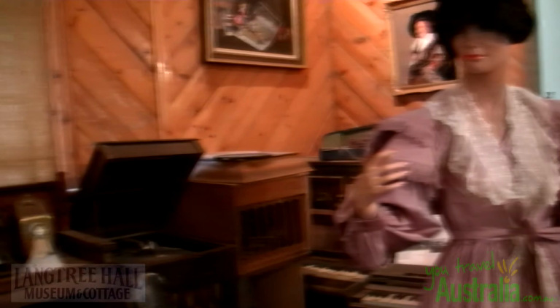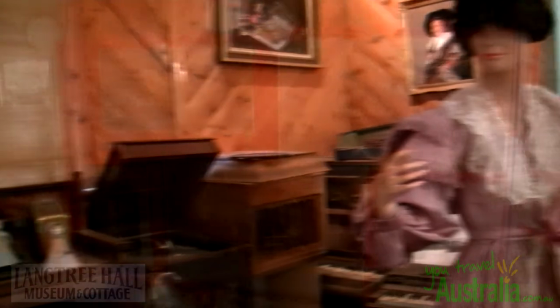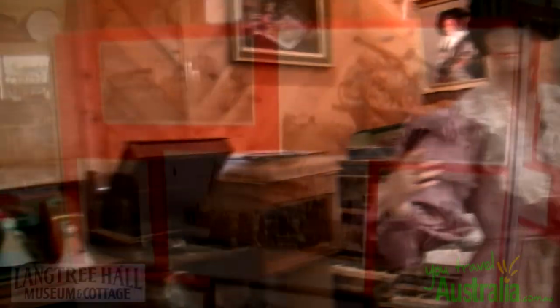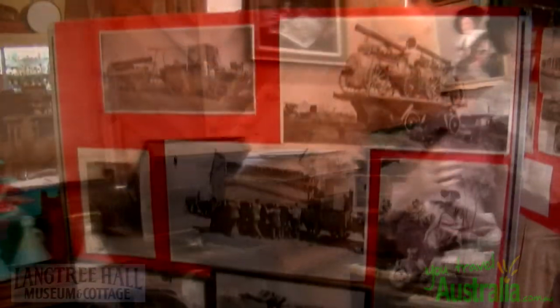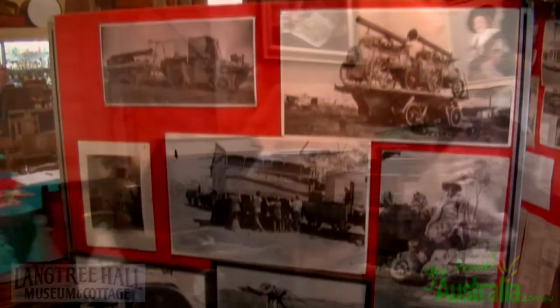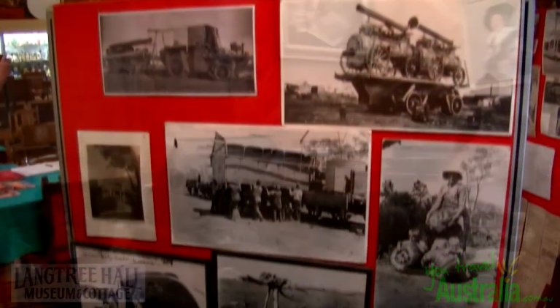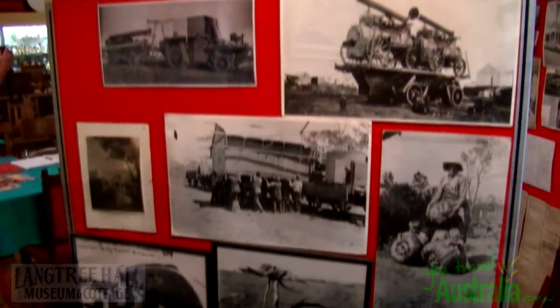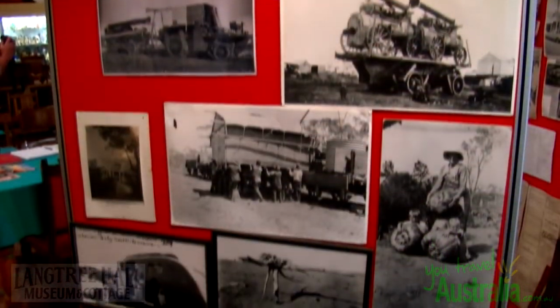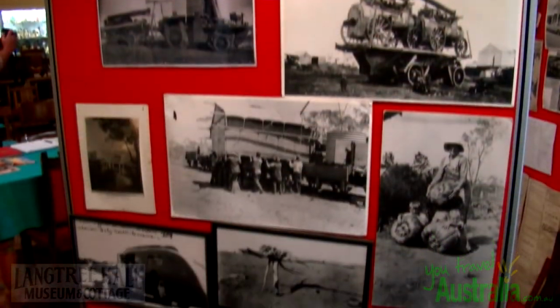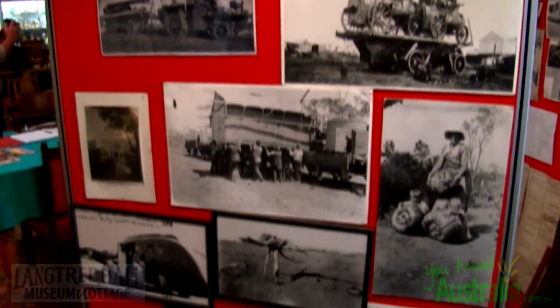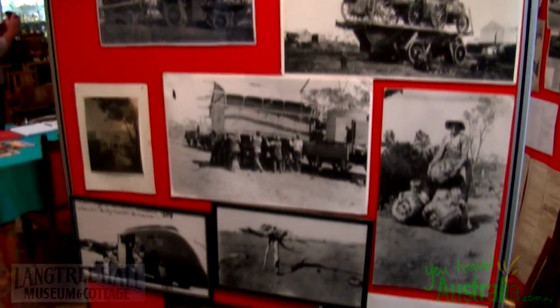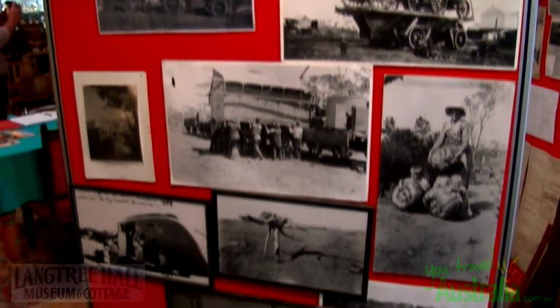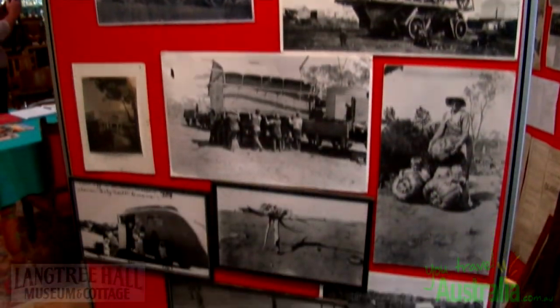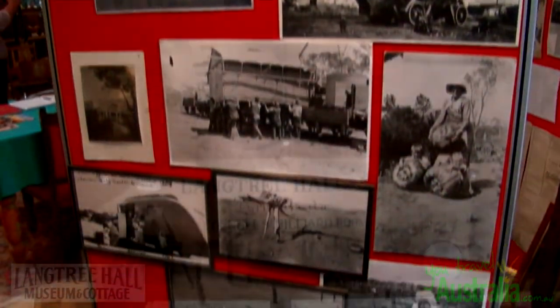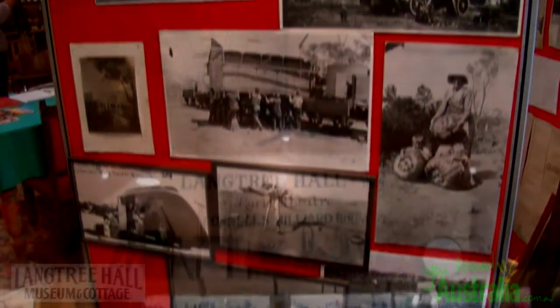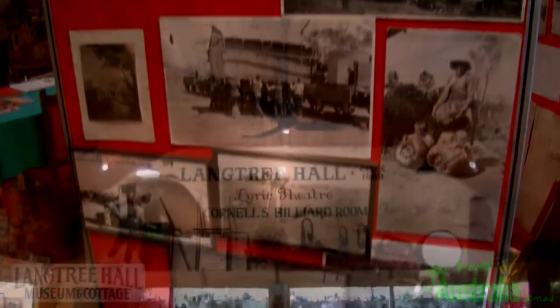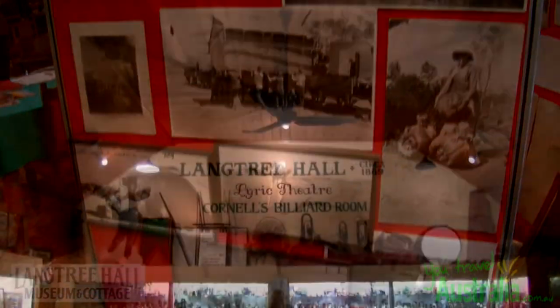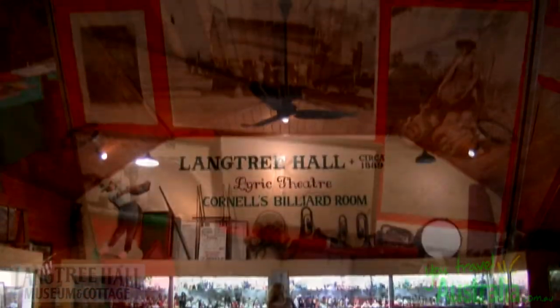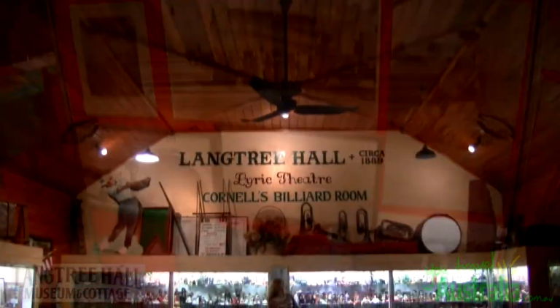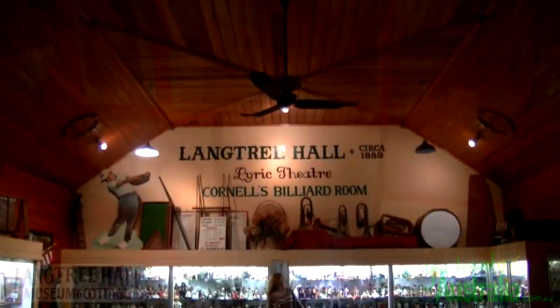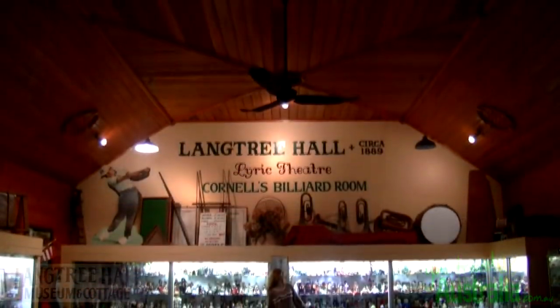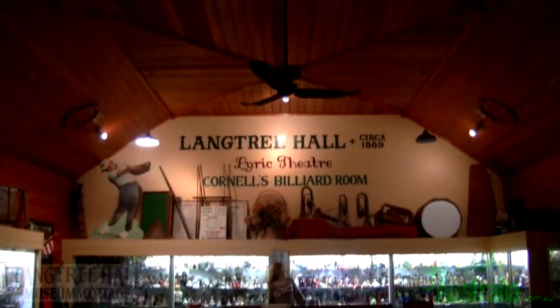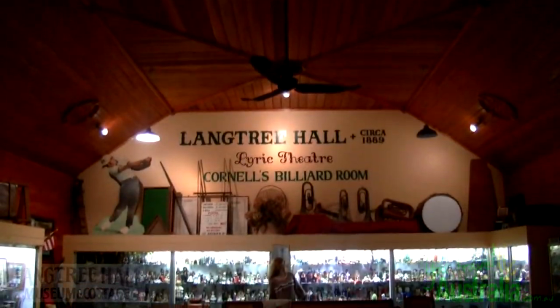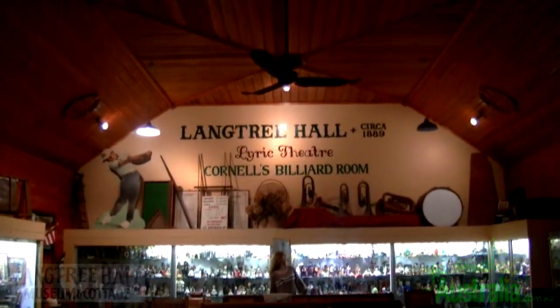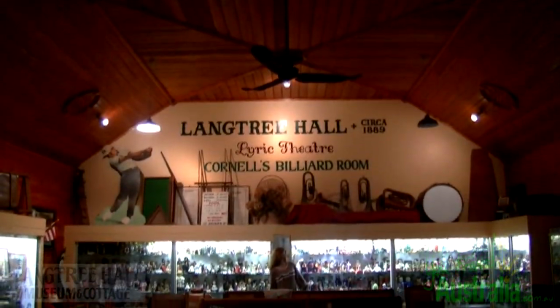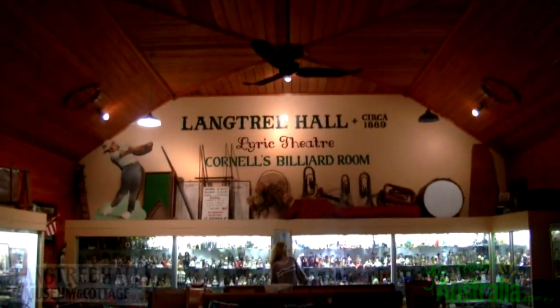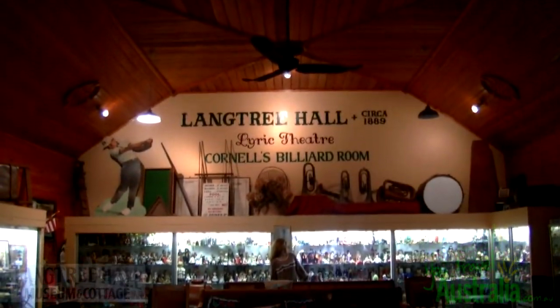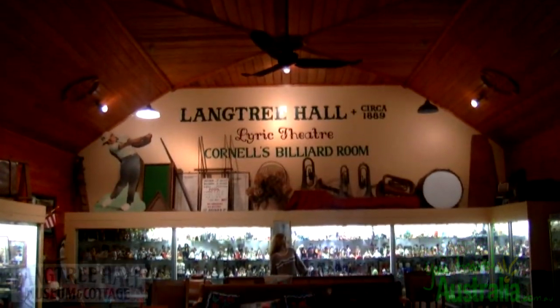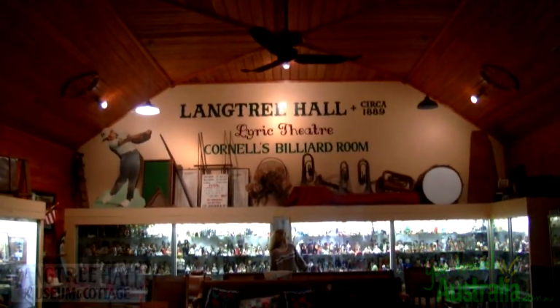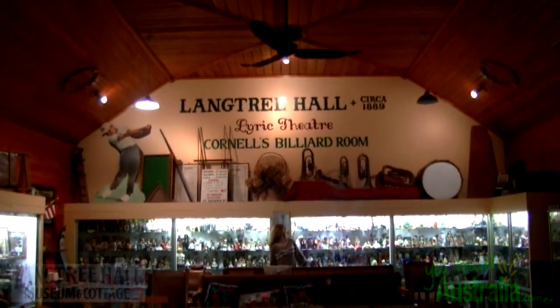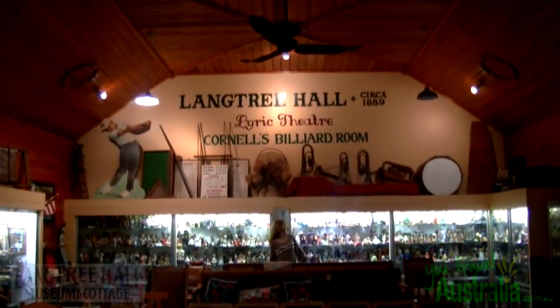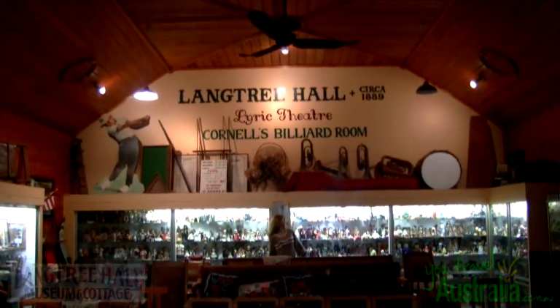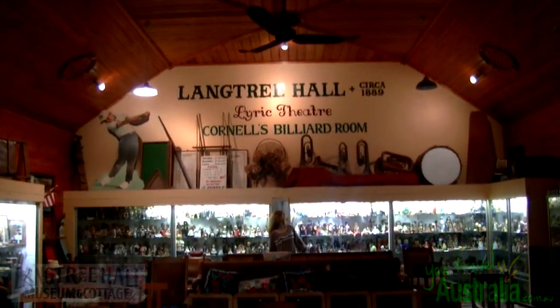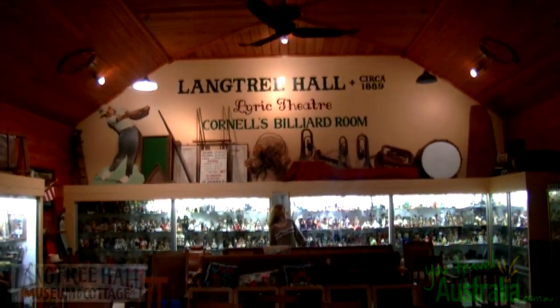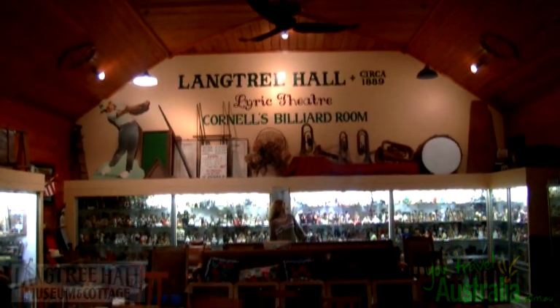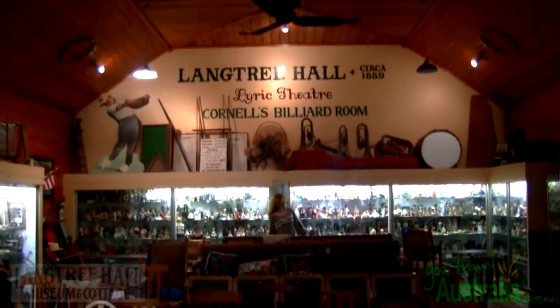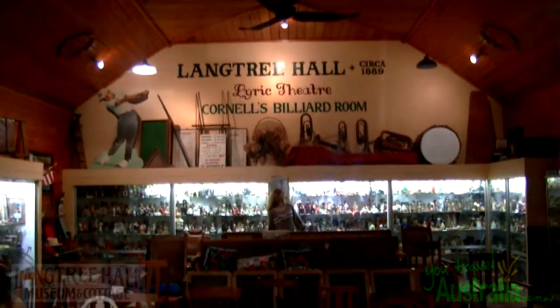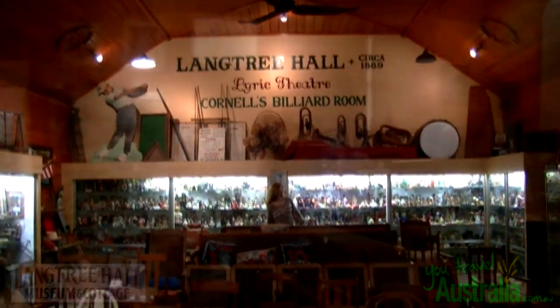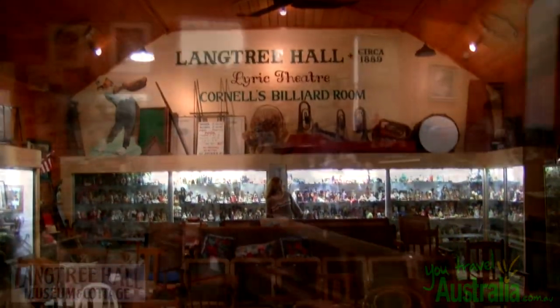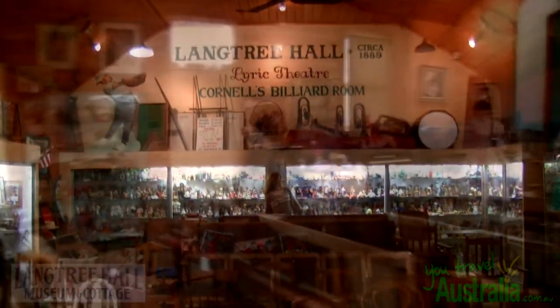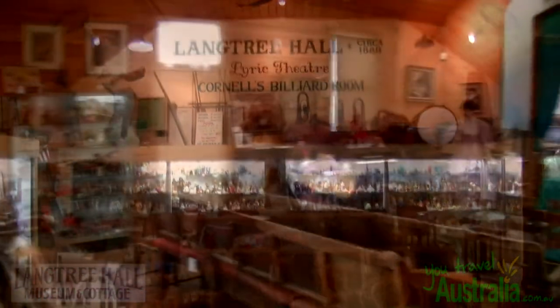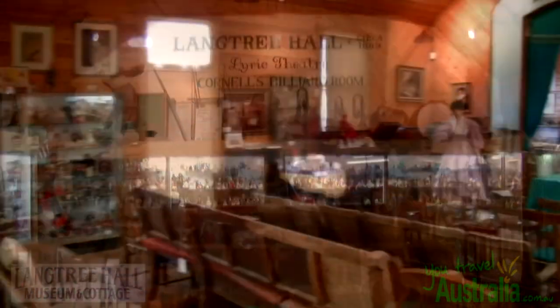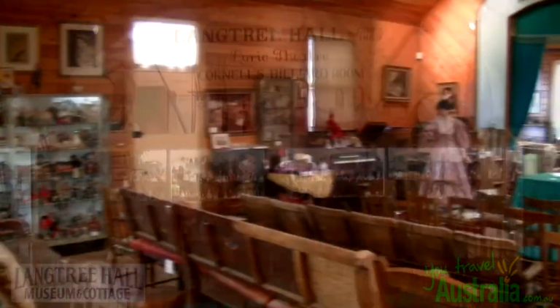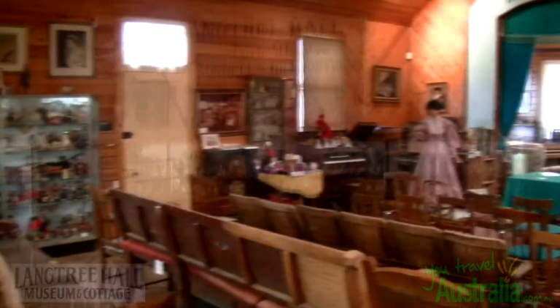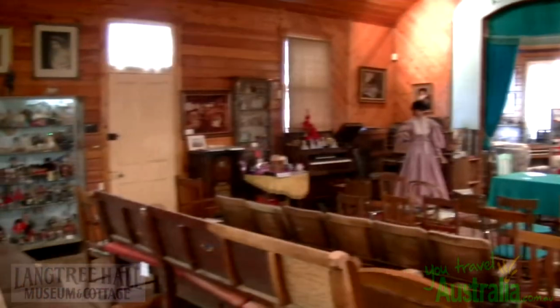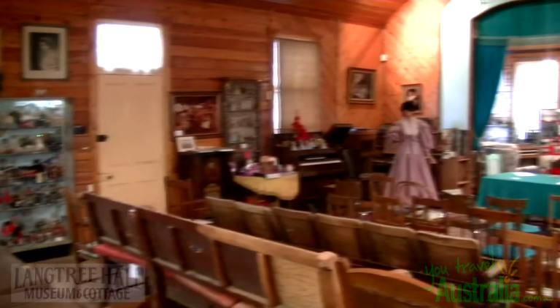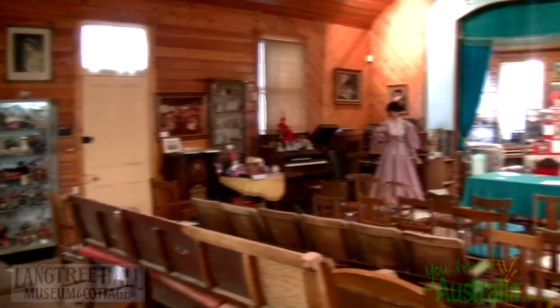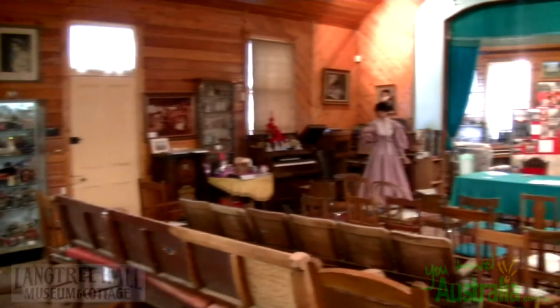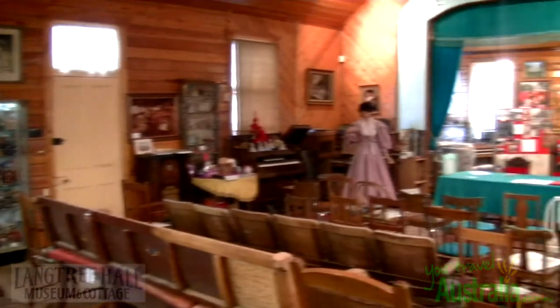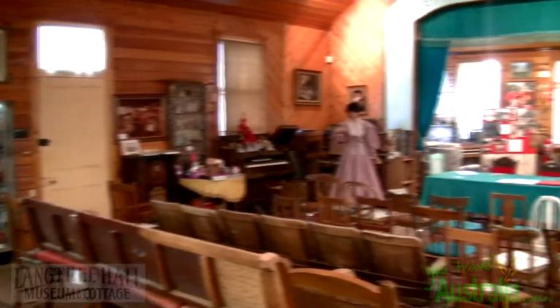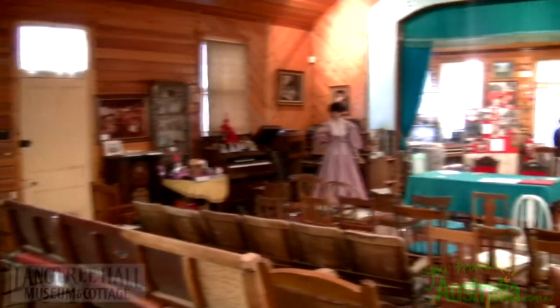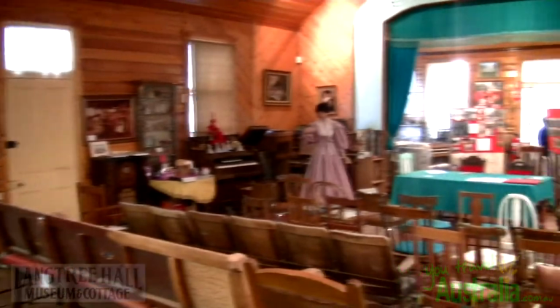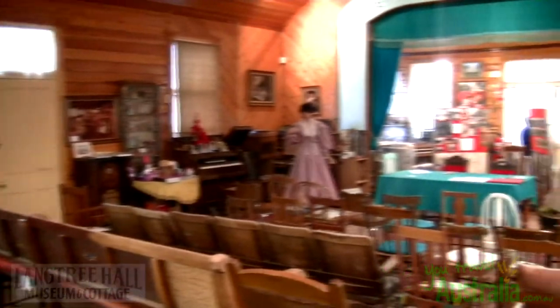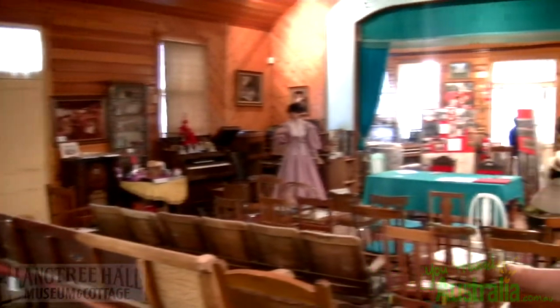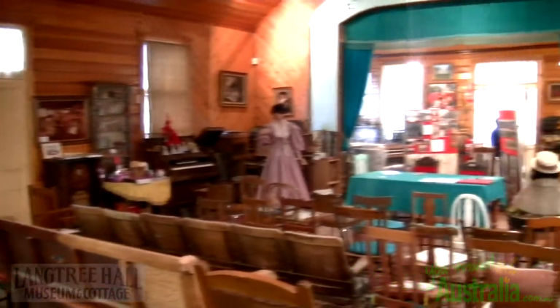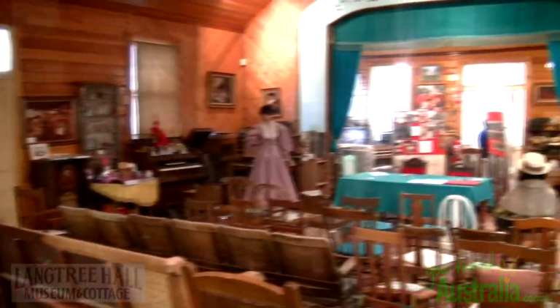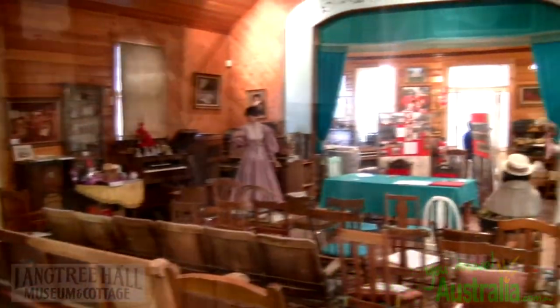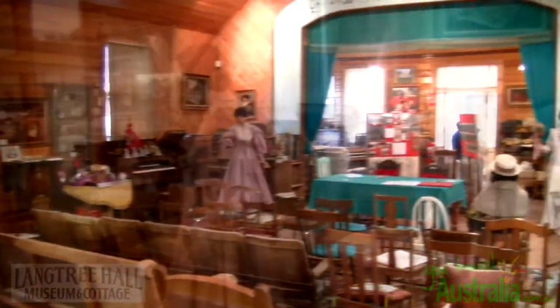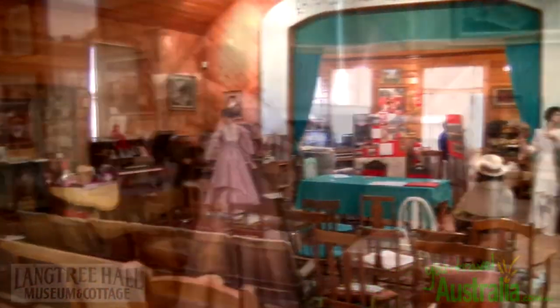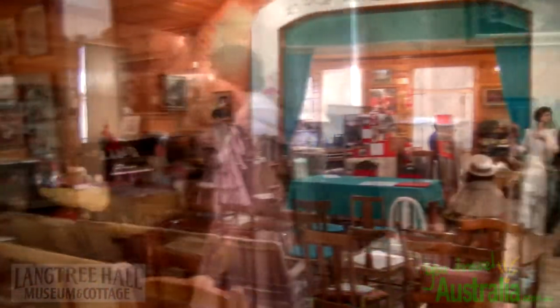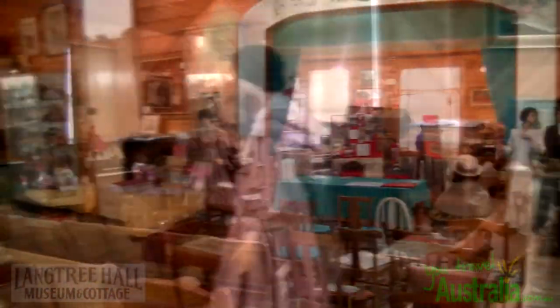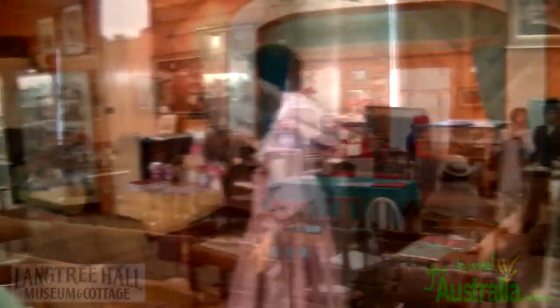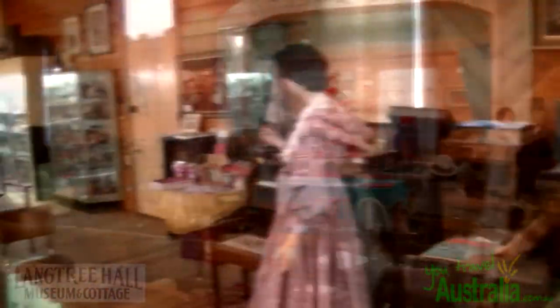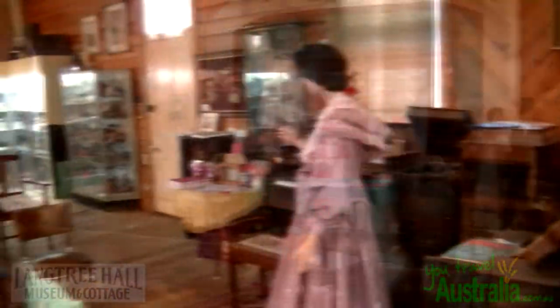Initially the hall was located in Langtree Avenue next to a bakehouse and used primarily for roller skating, but it quickly became something more.